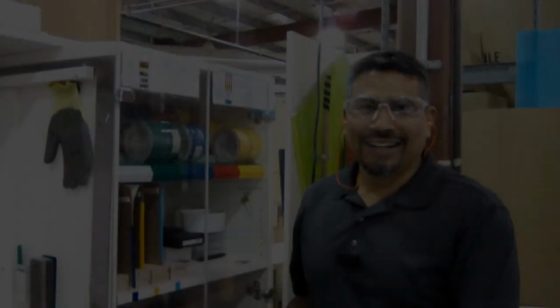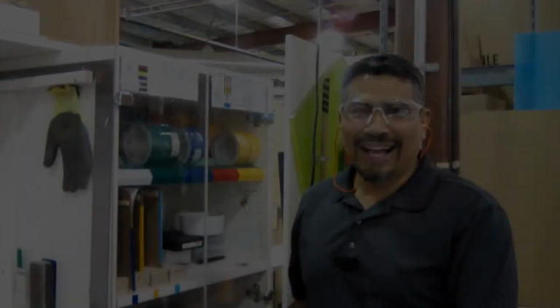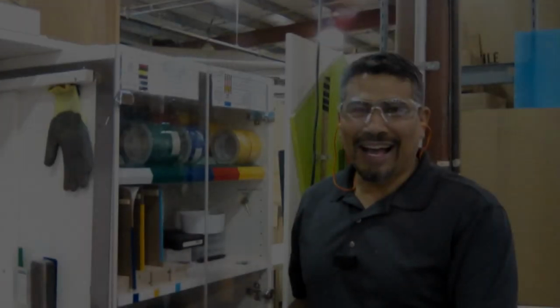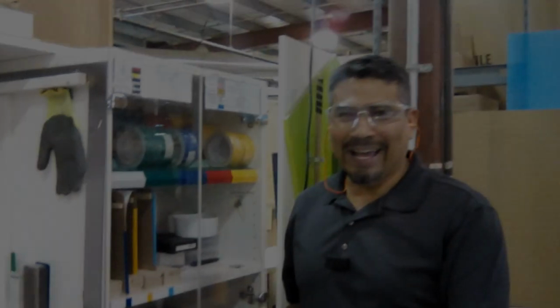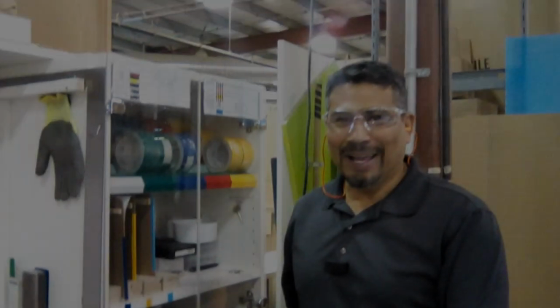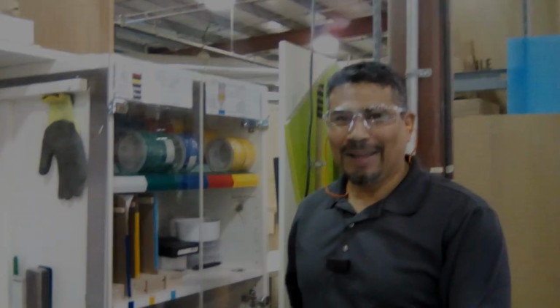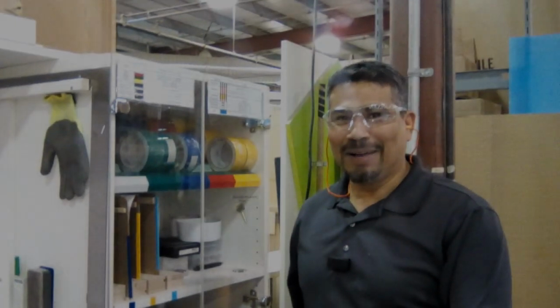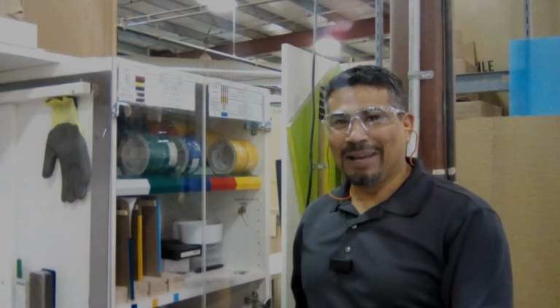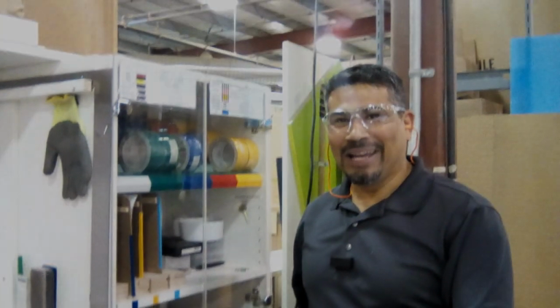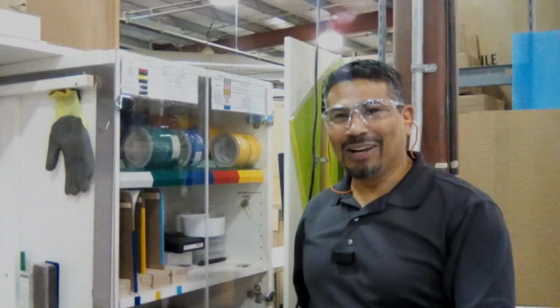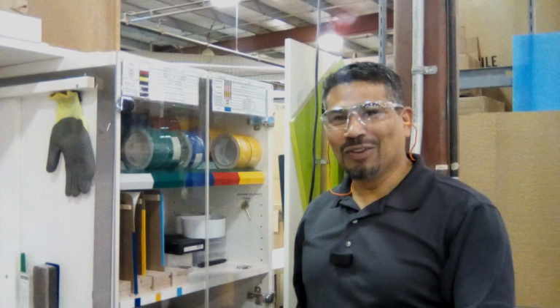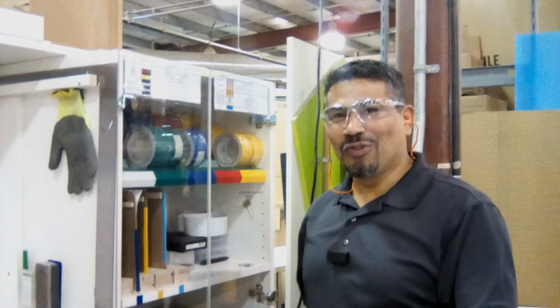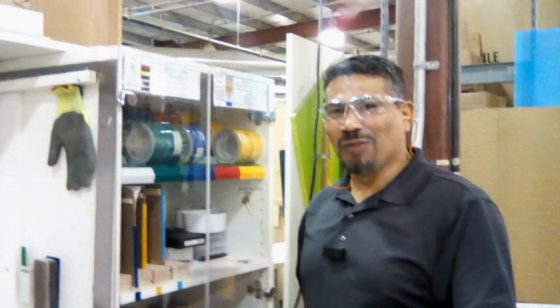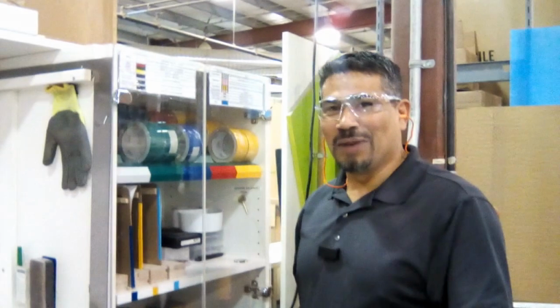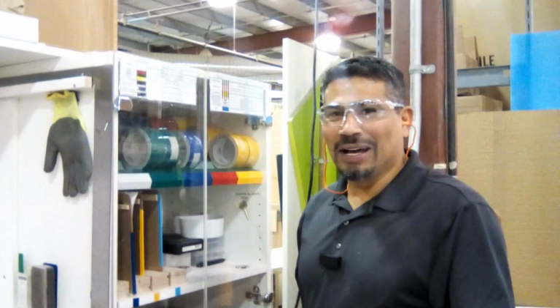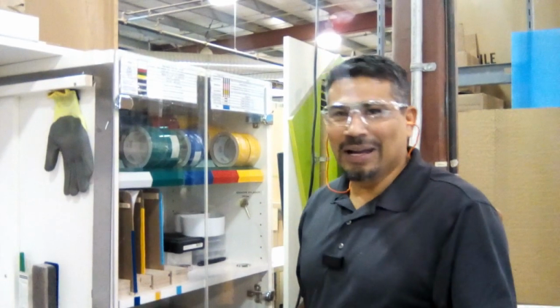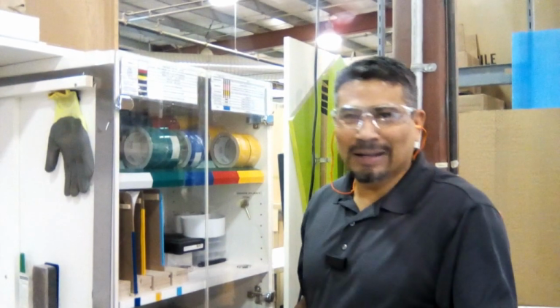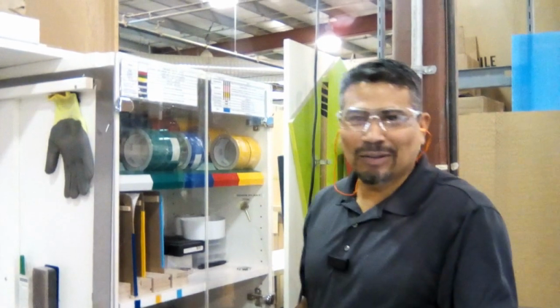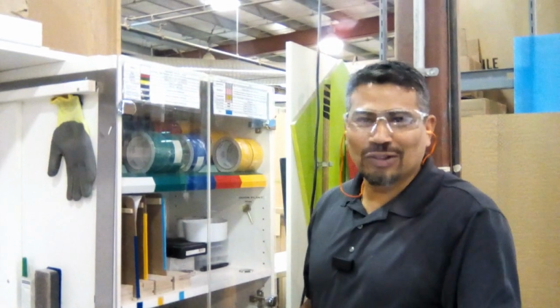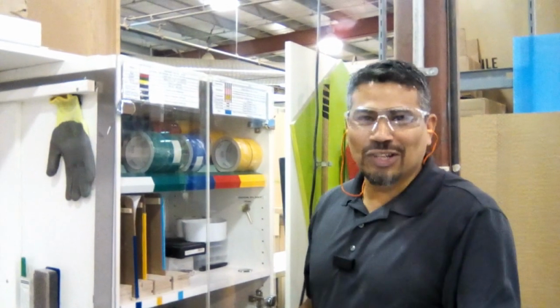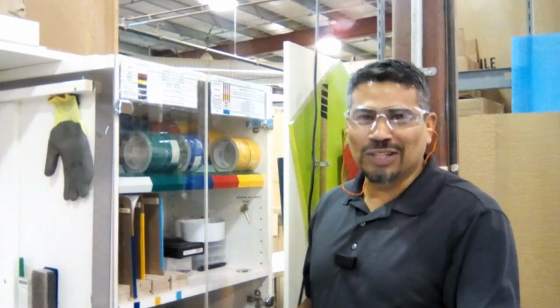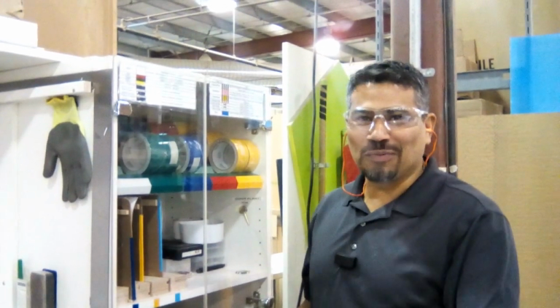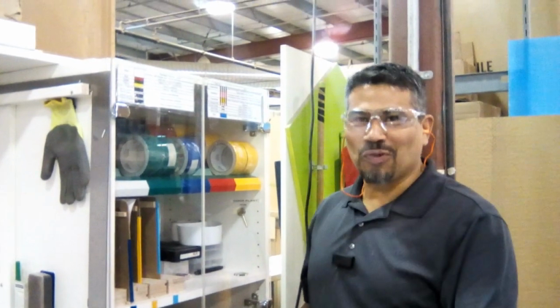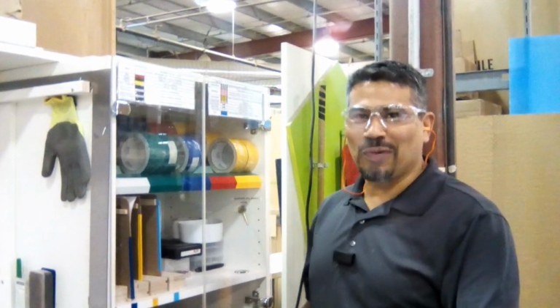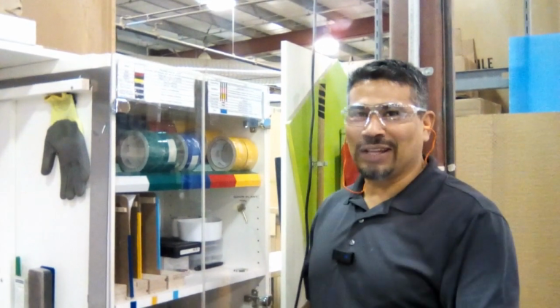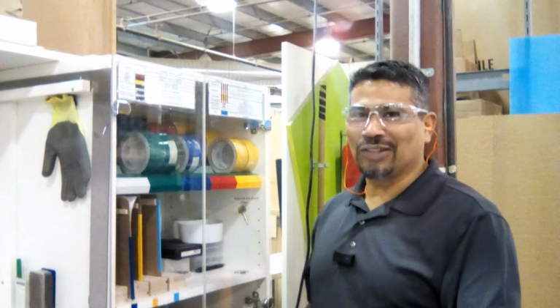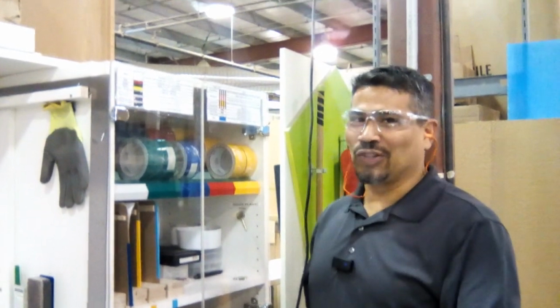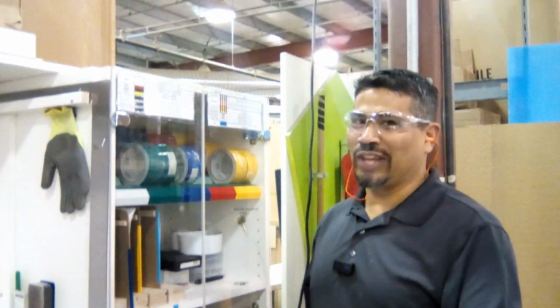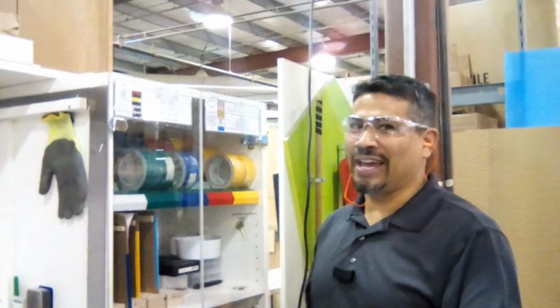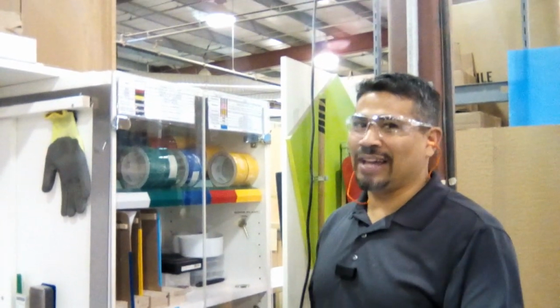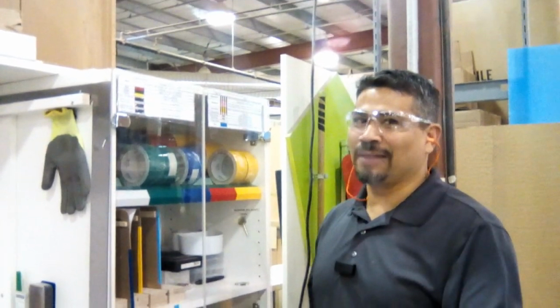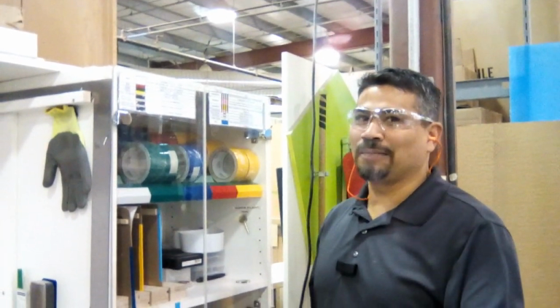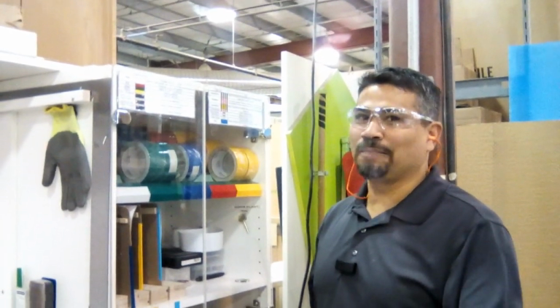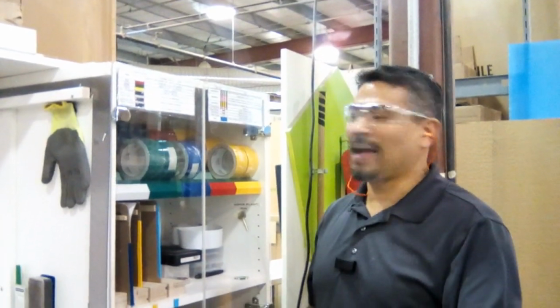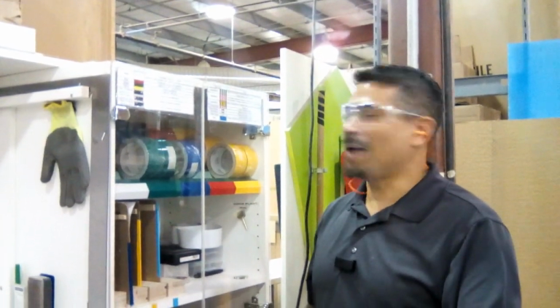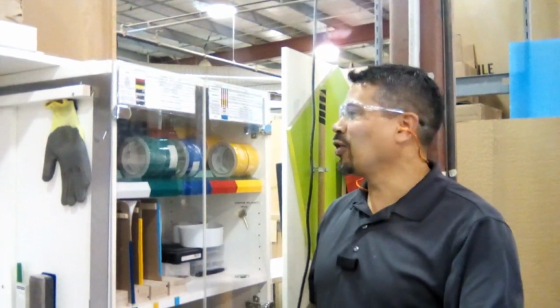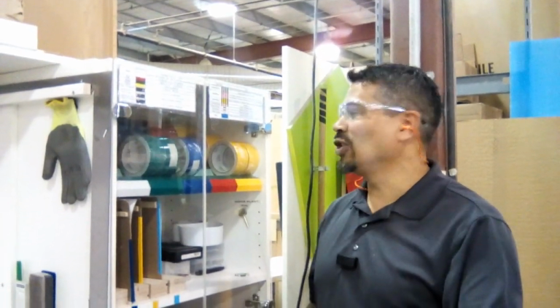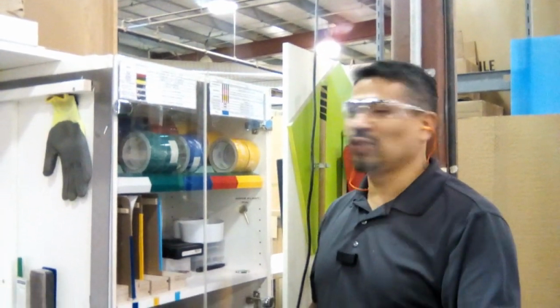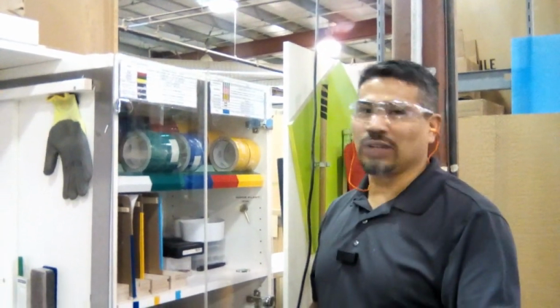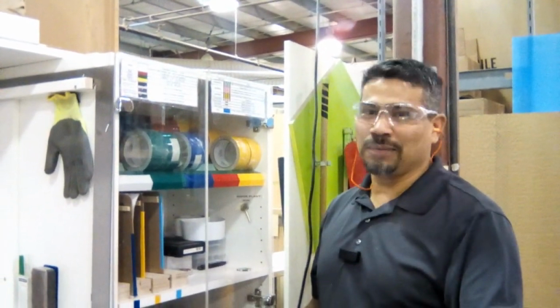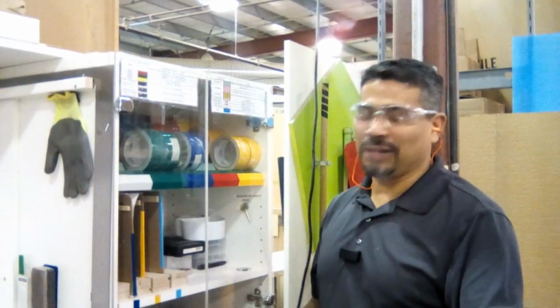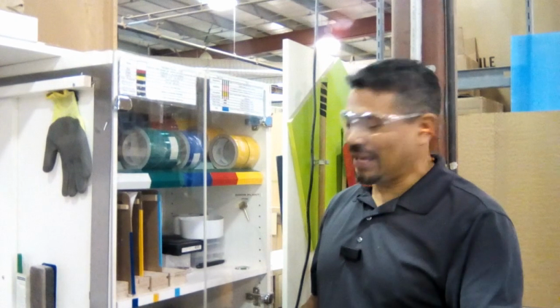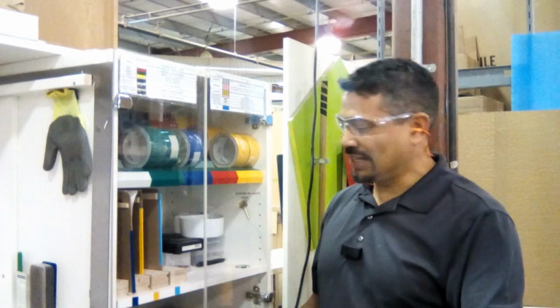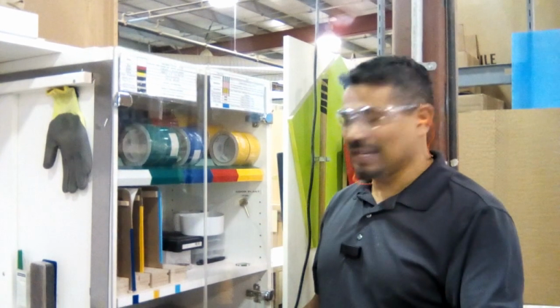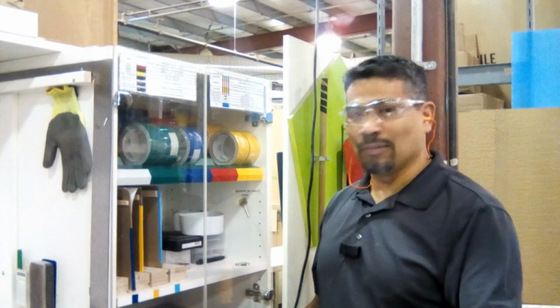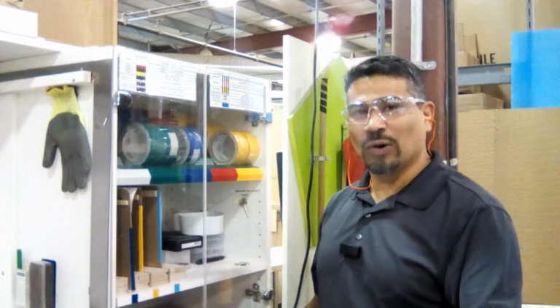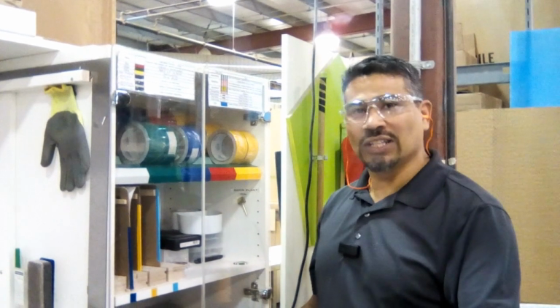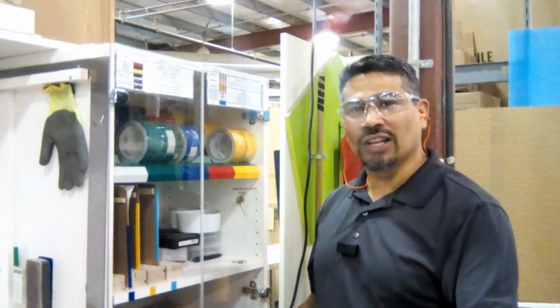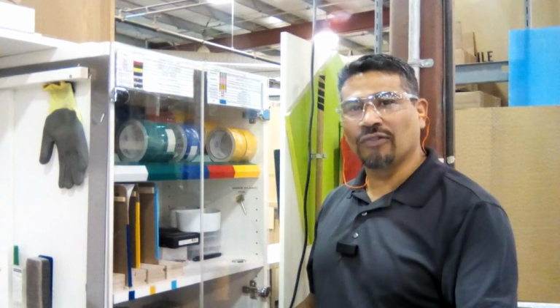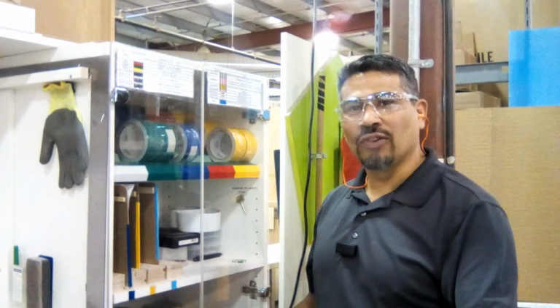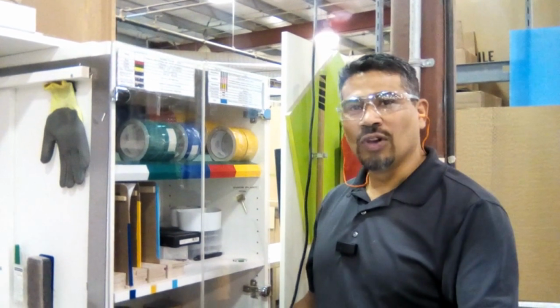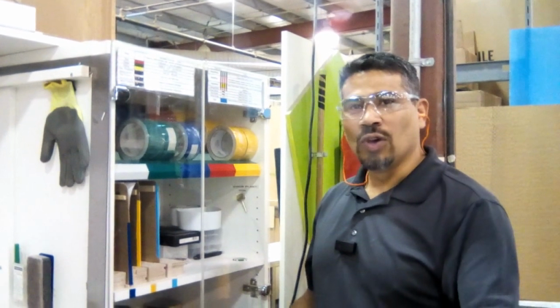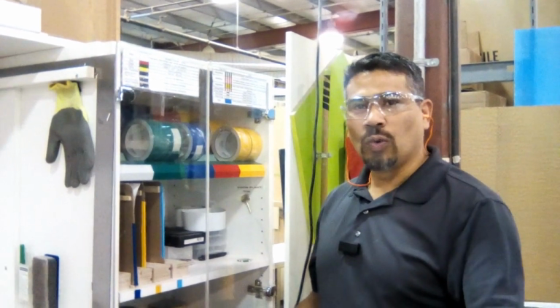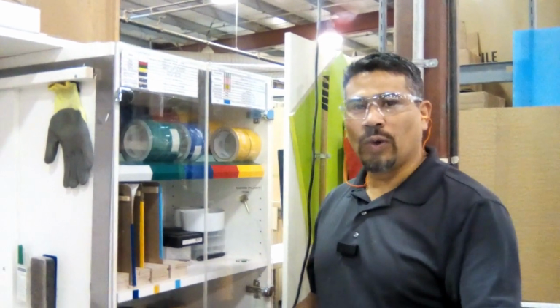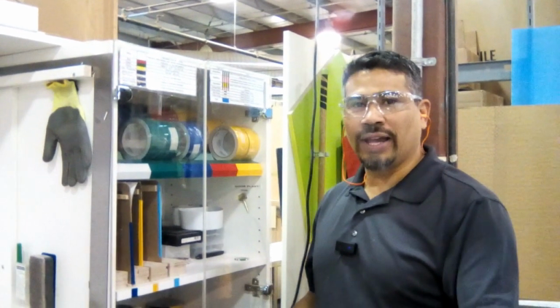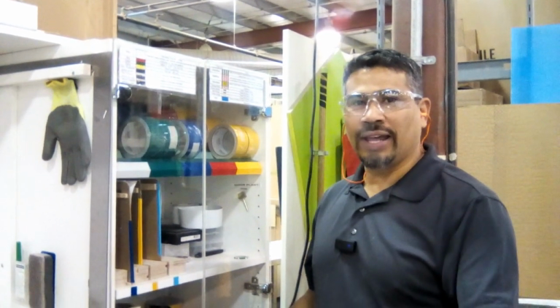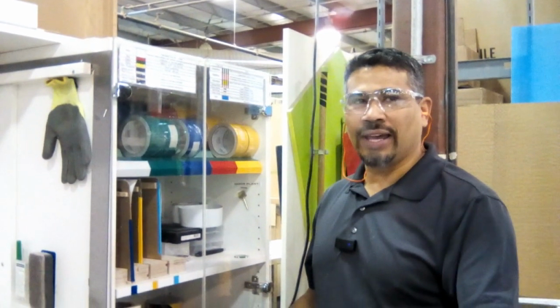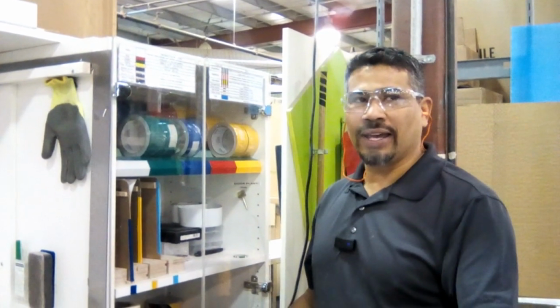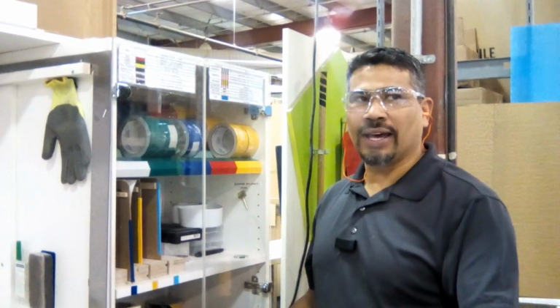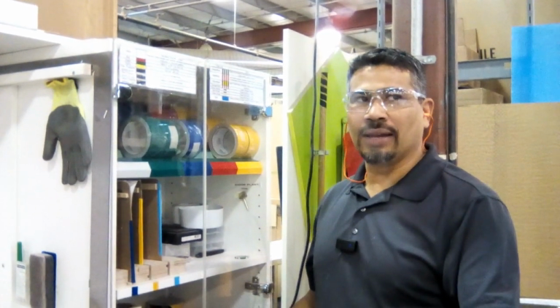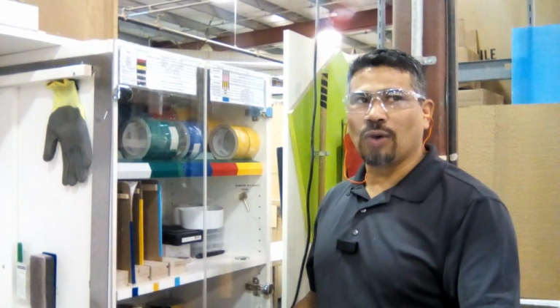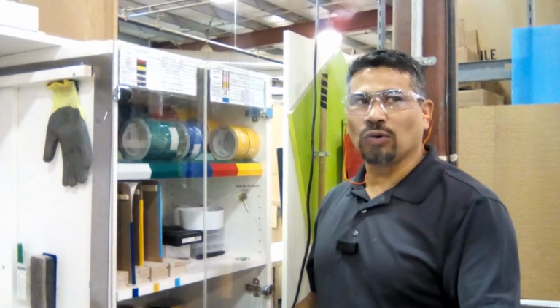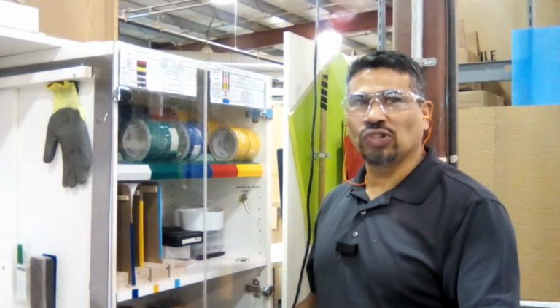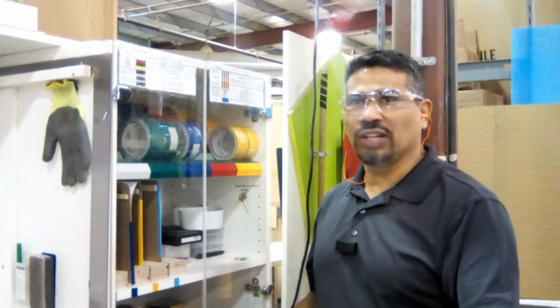Hi, I'm Reinaldo from Continuous Improvement. Today I'm going to eliminate some ways of waiting and motion.